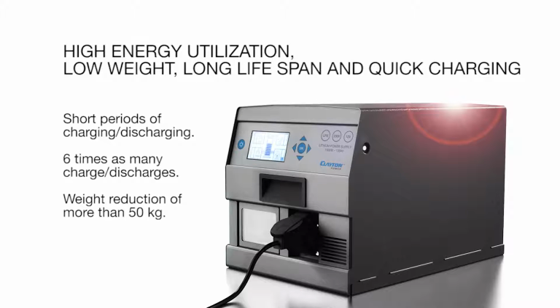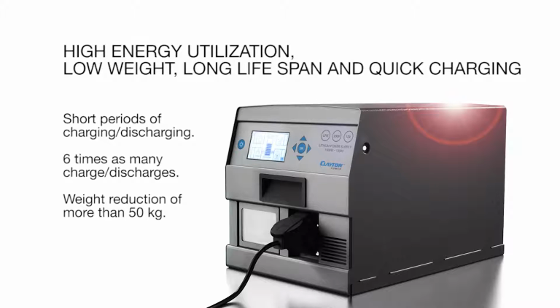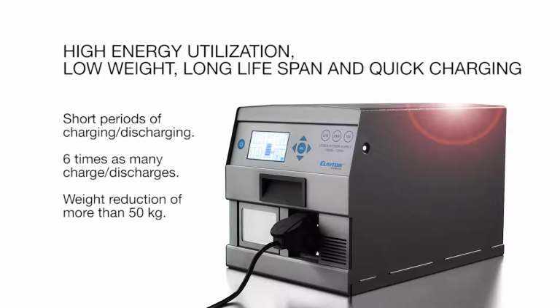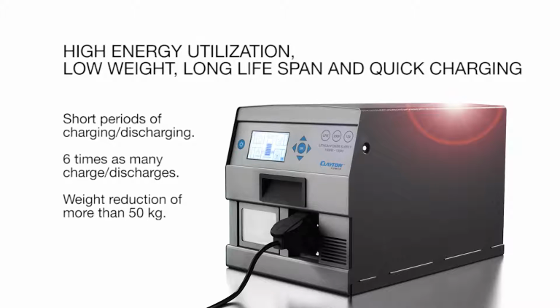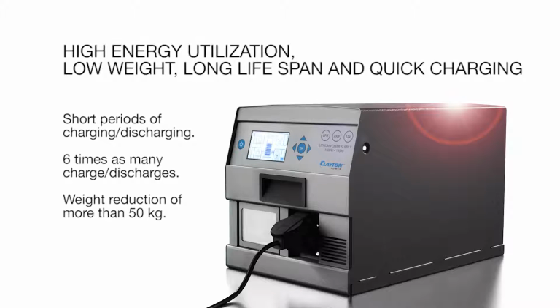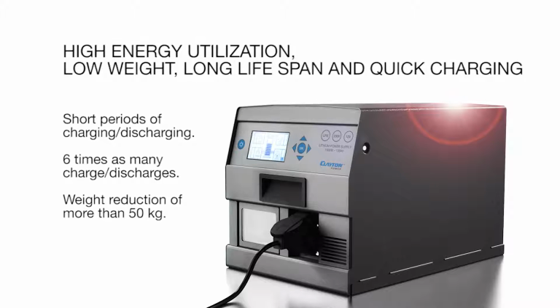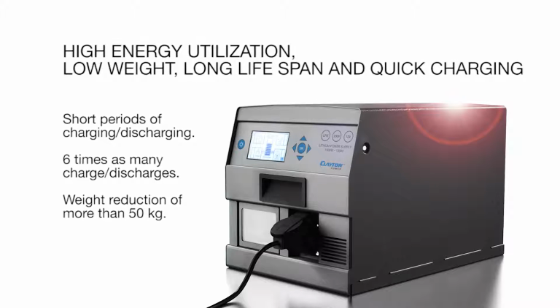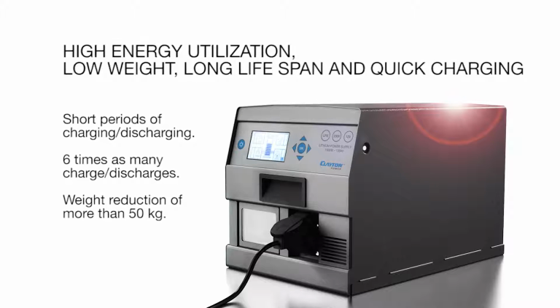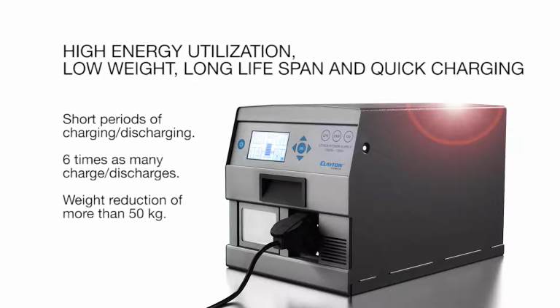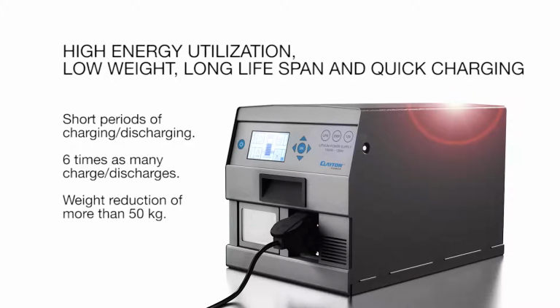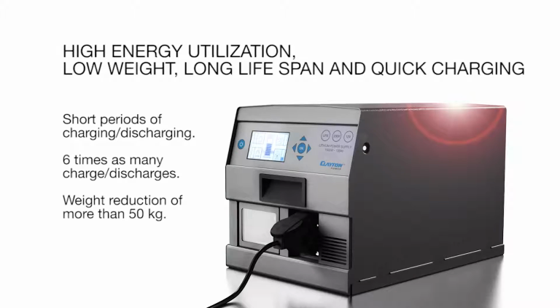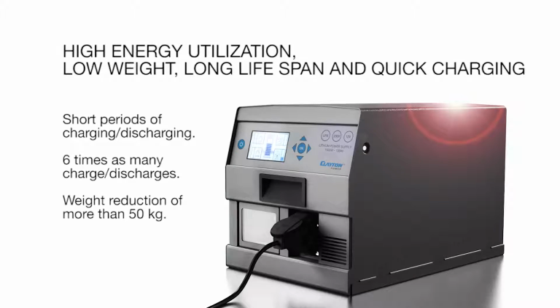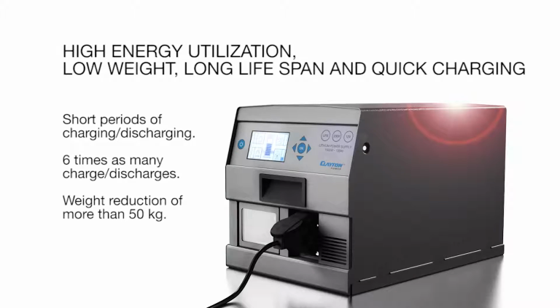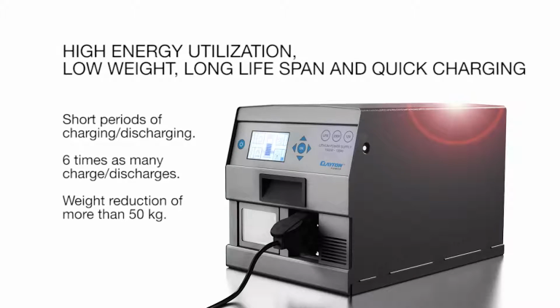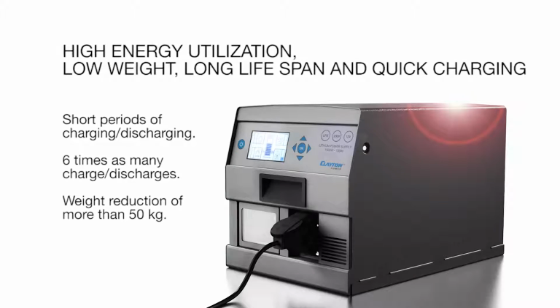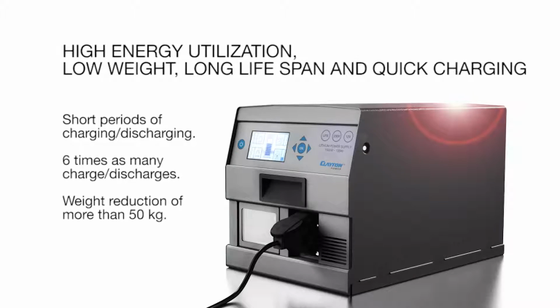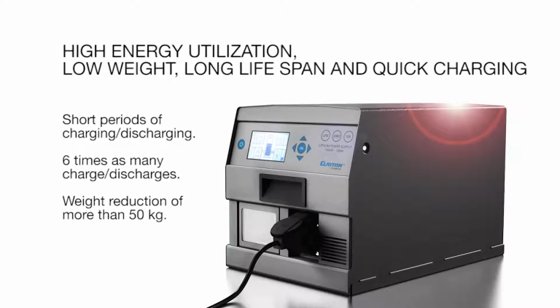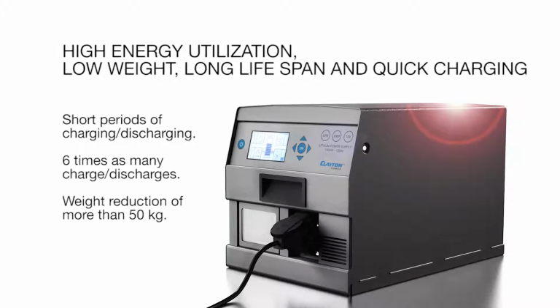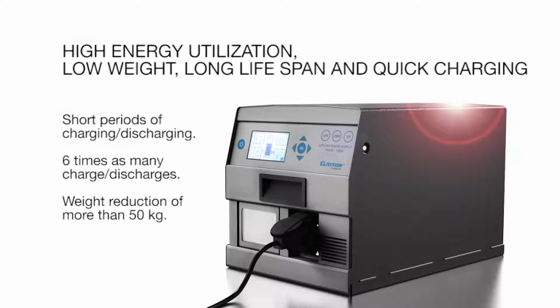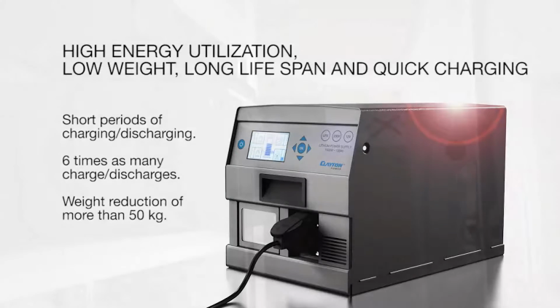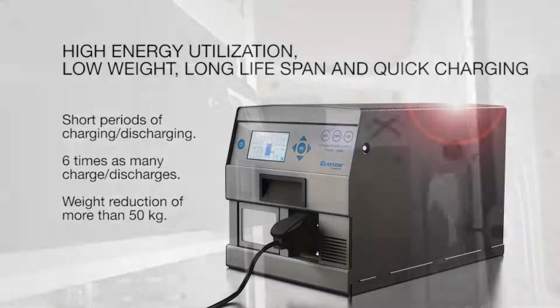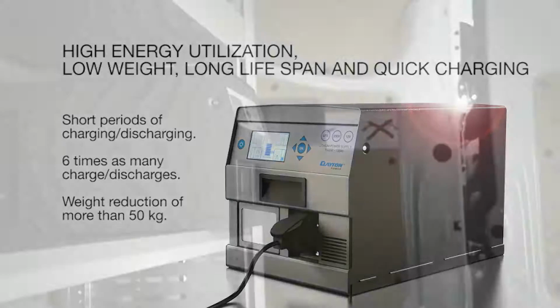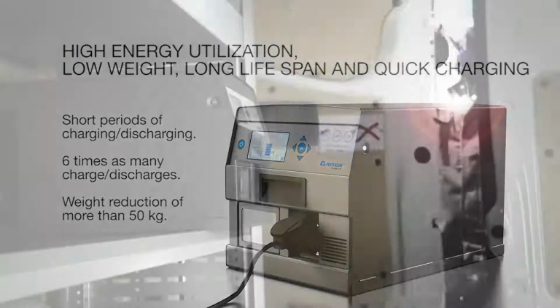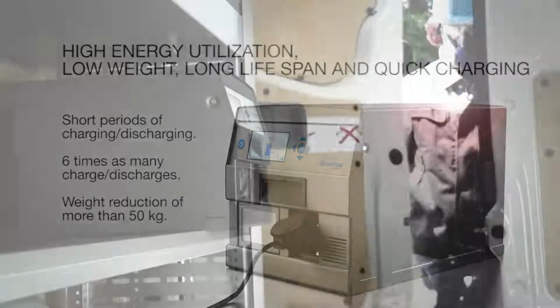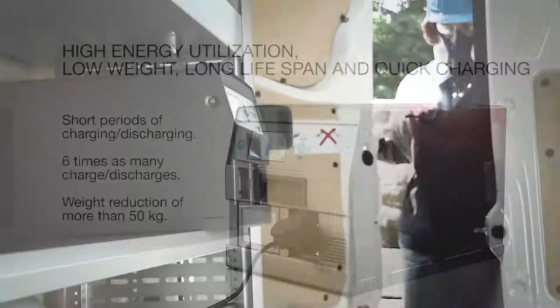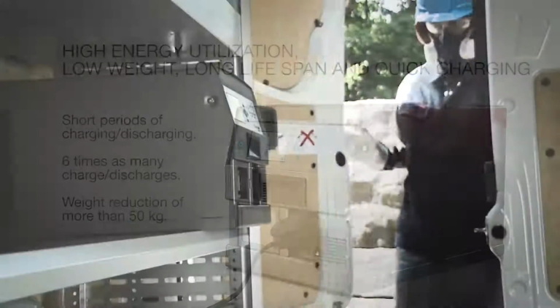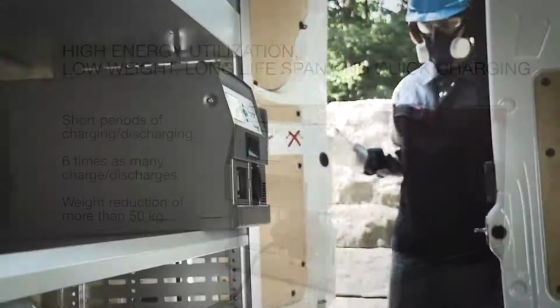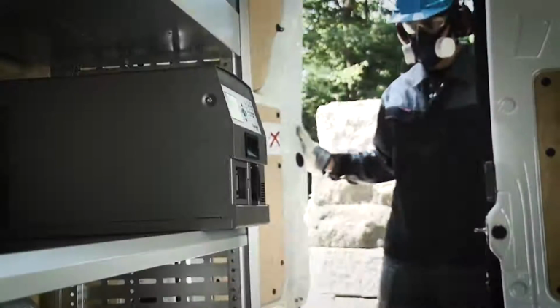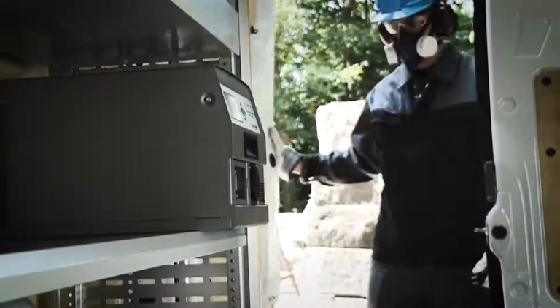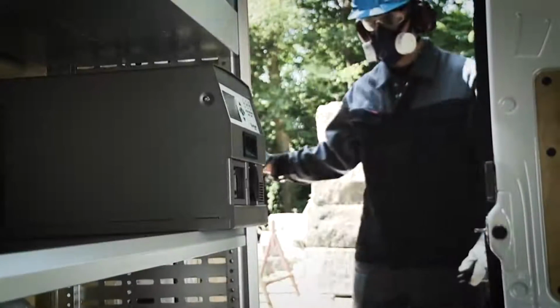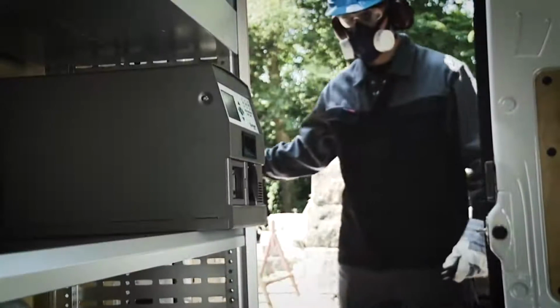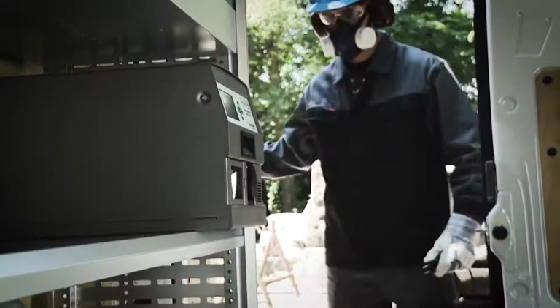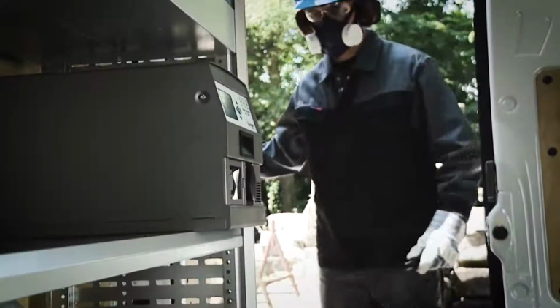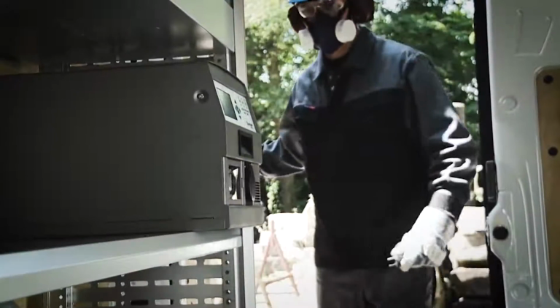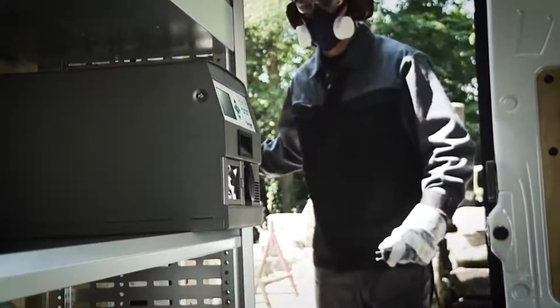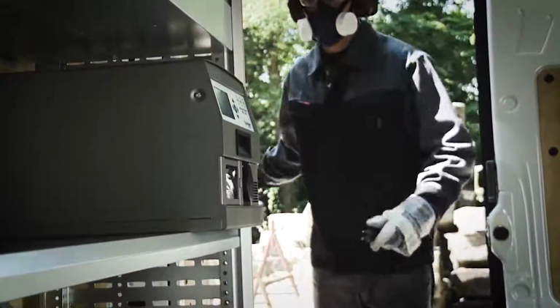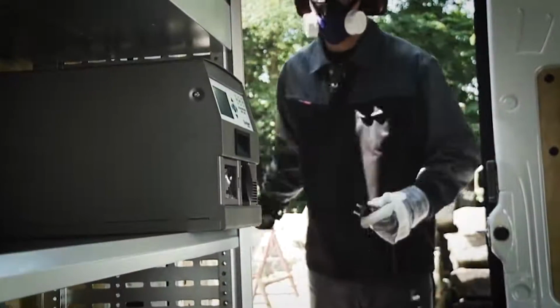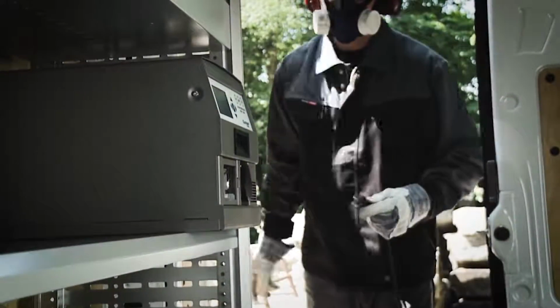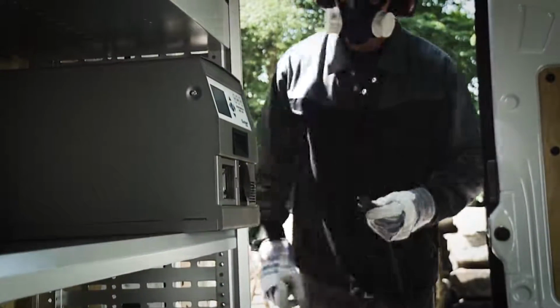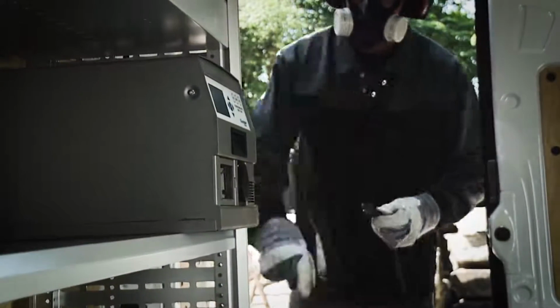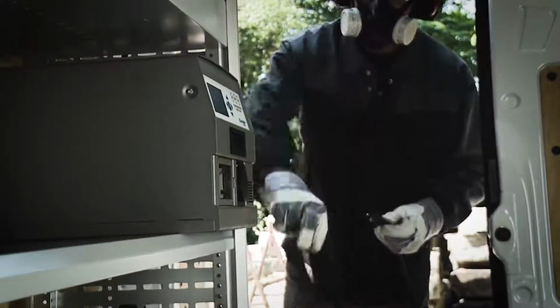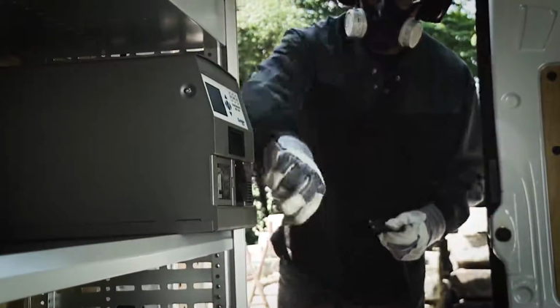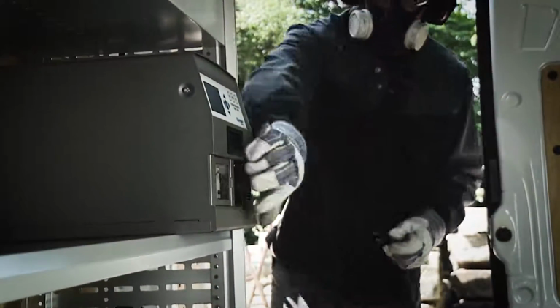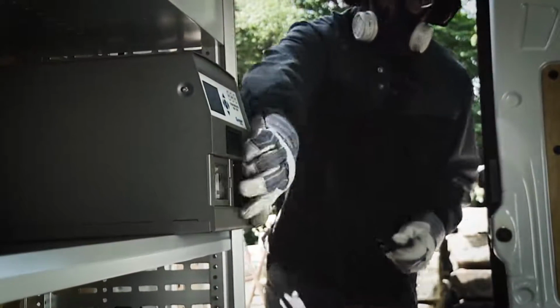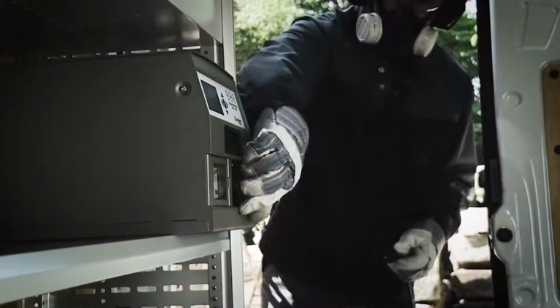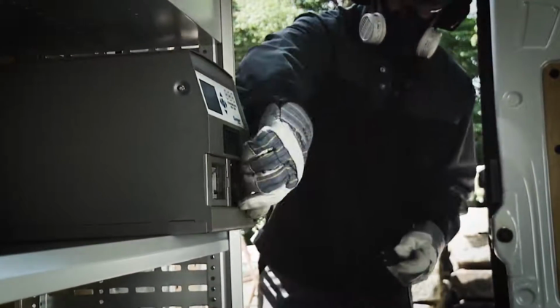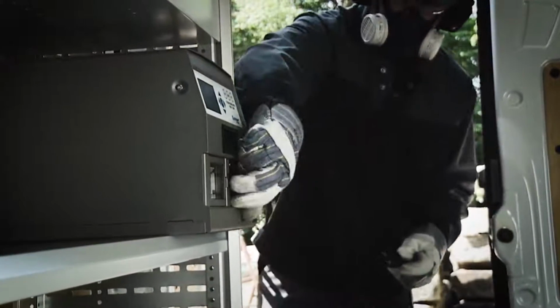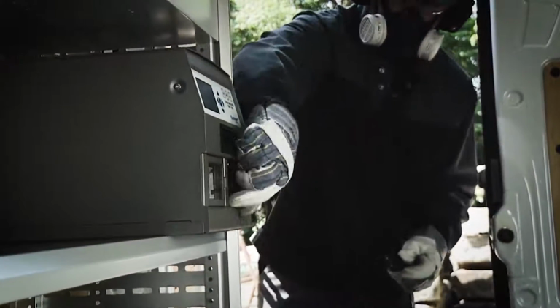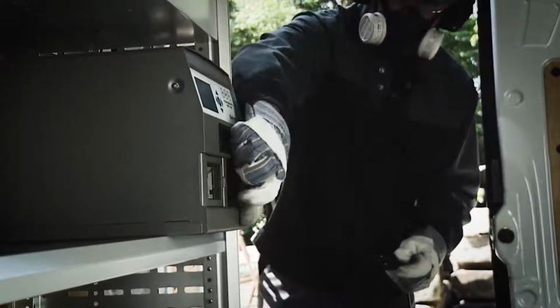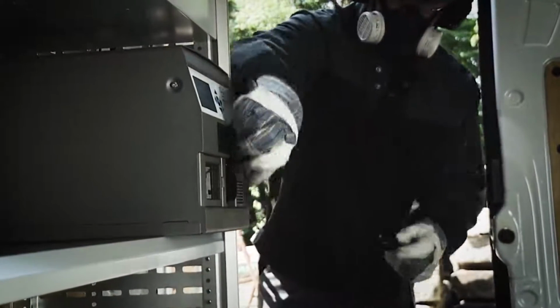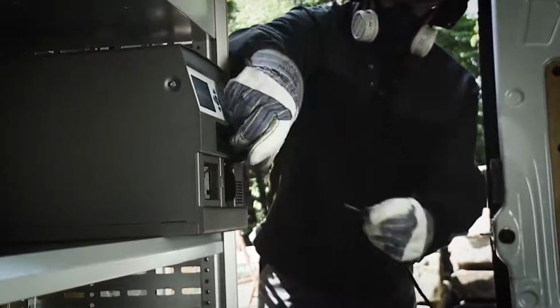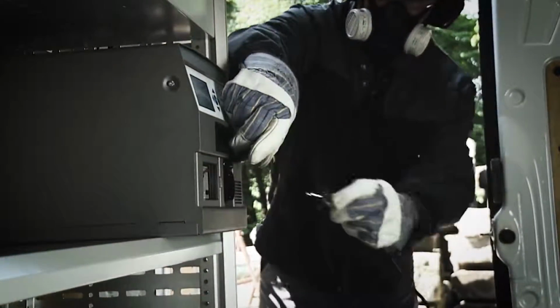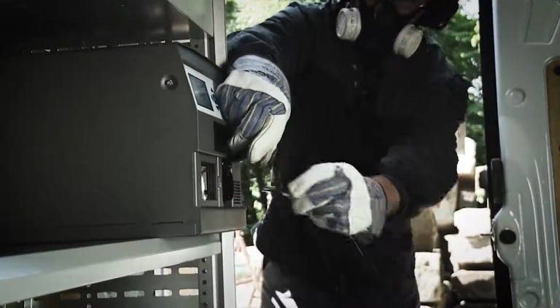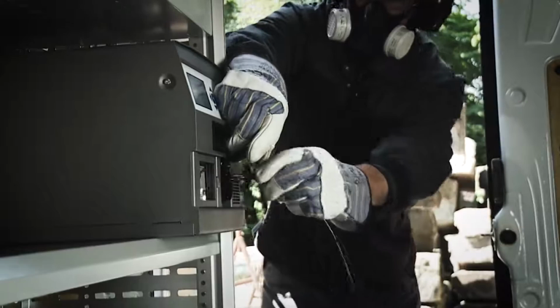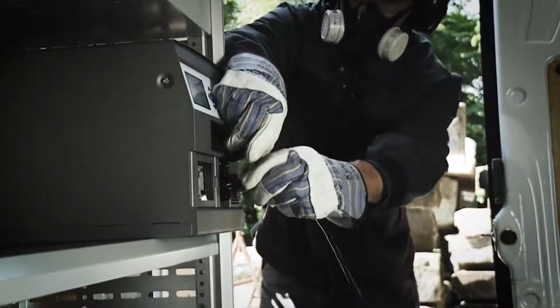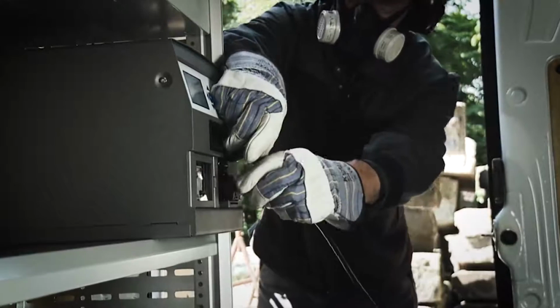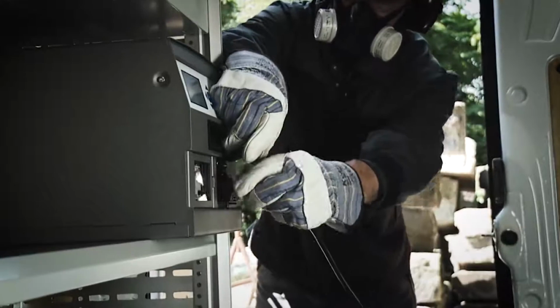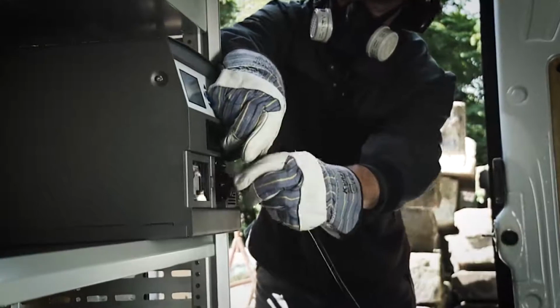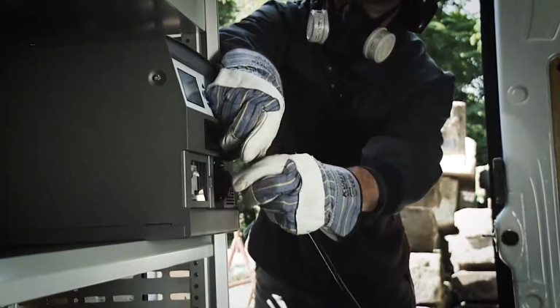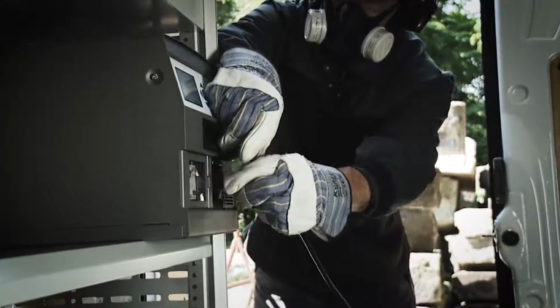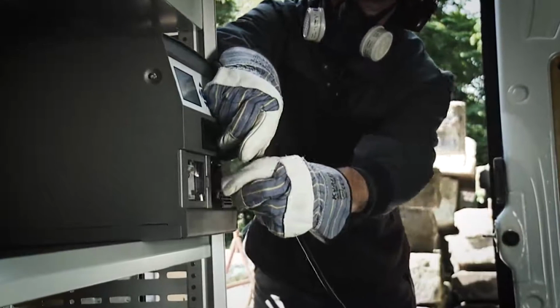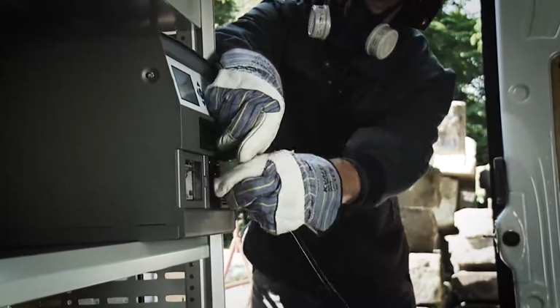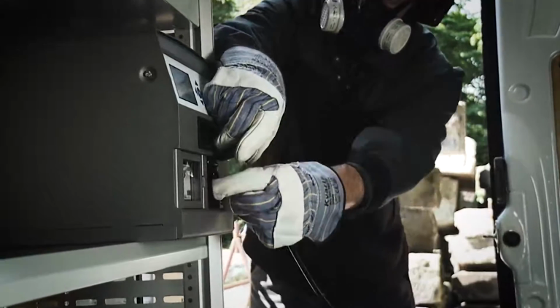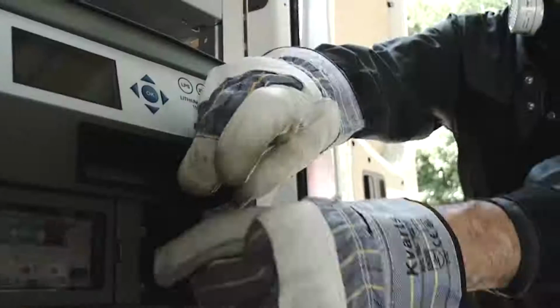As an extra feature, the LPS is also available with a built-in start aid, which boosts the starter battery if it is dead.